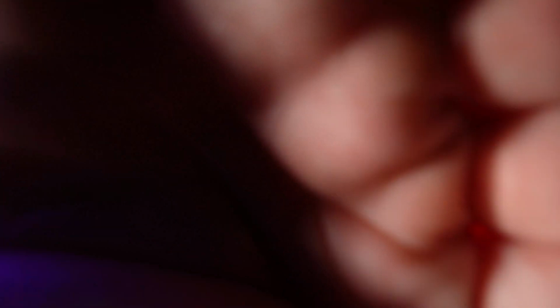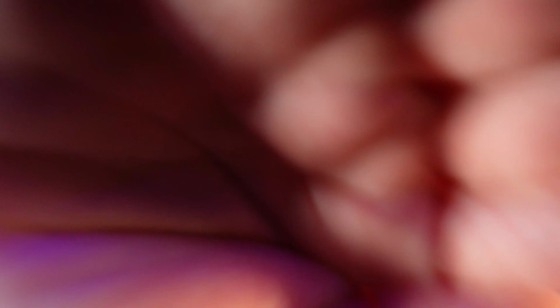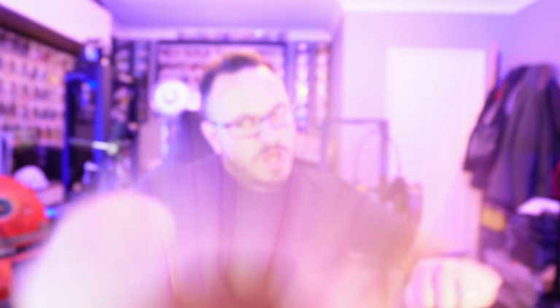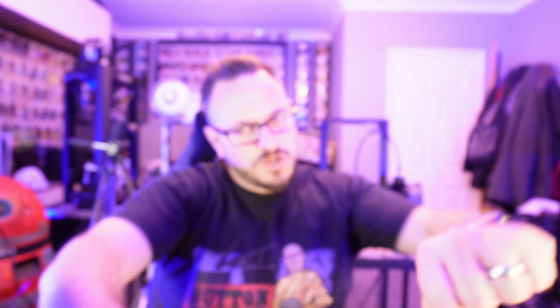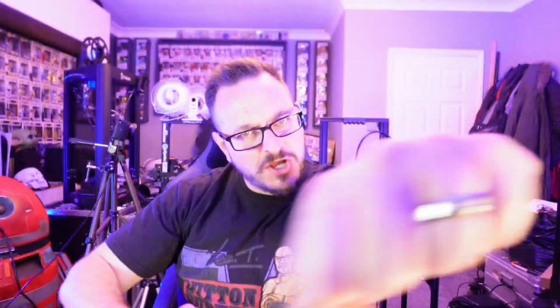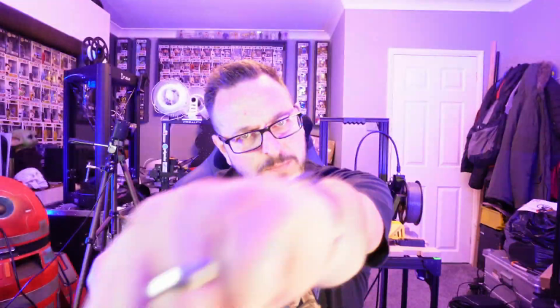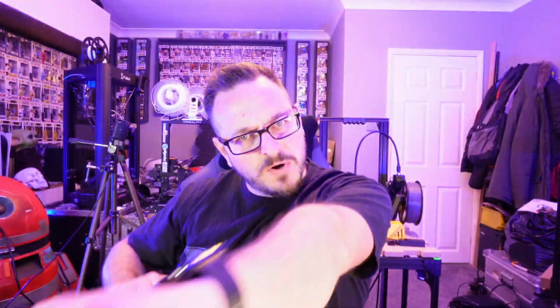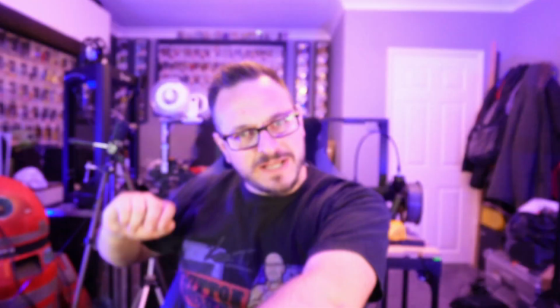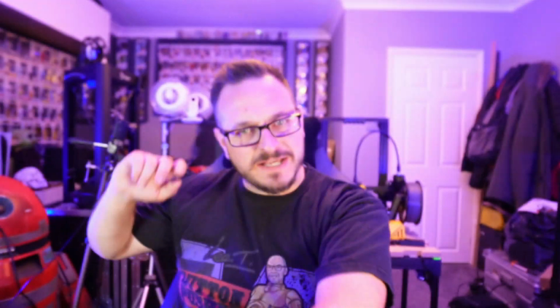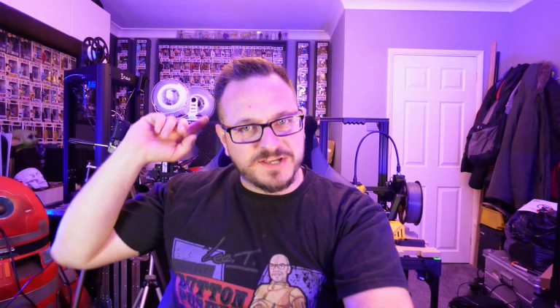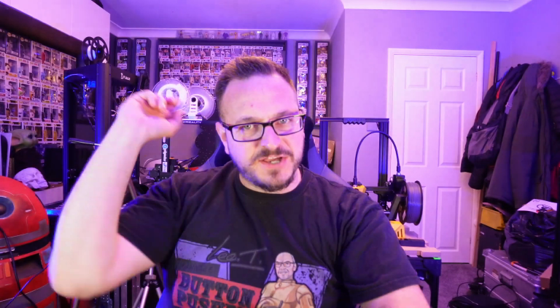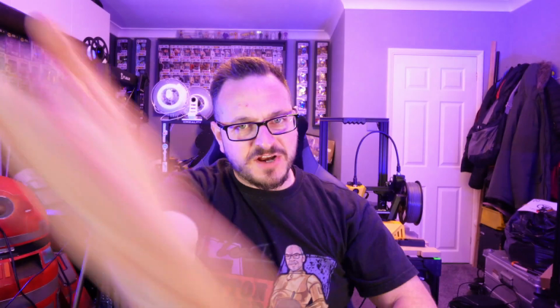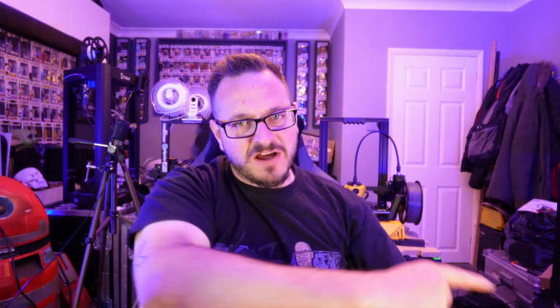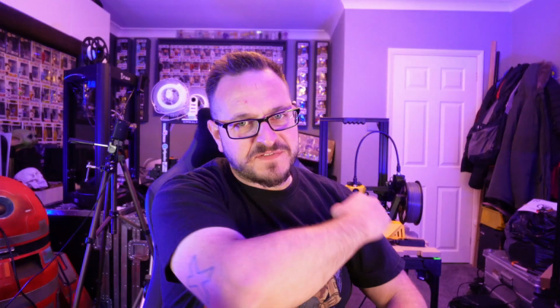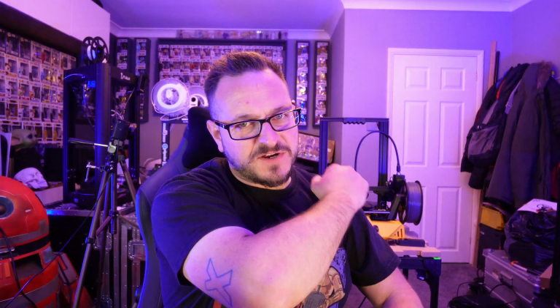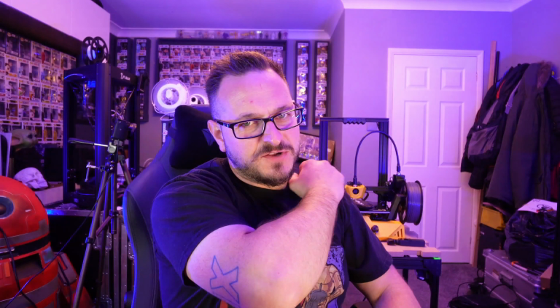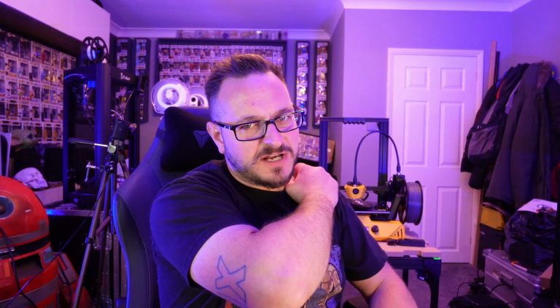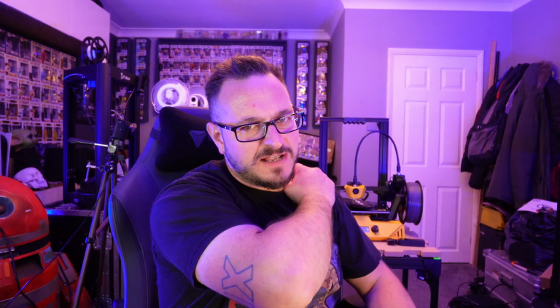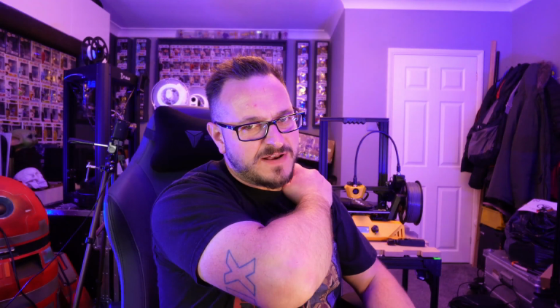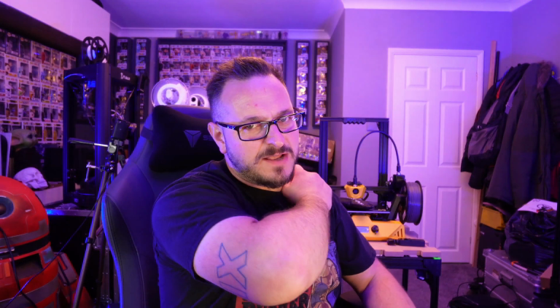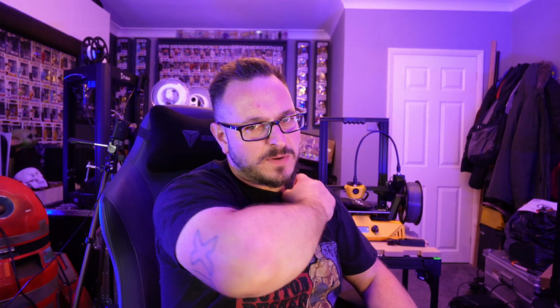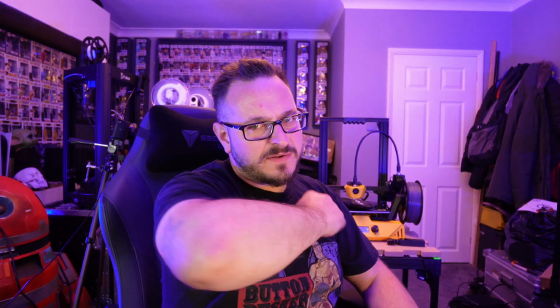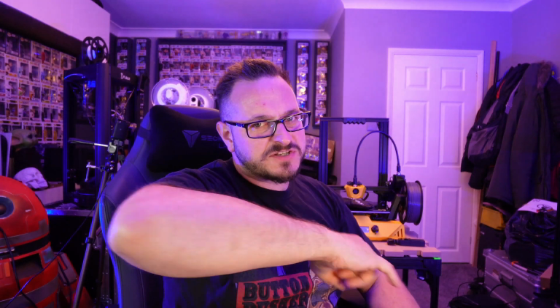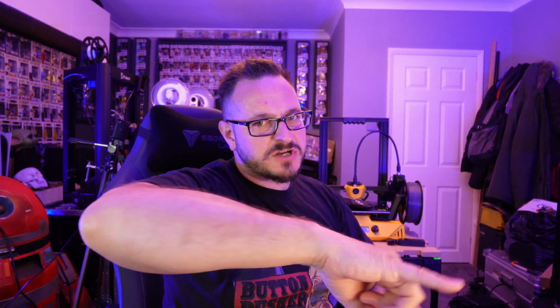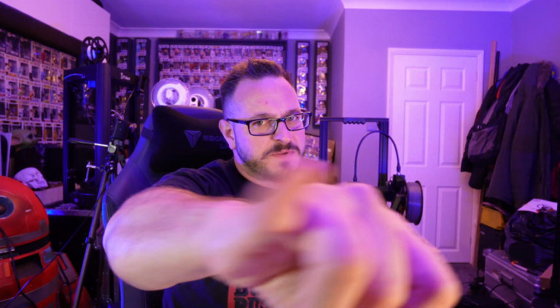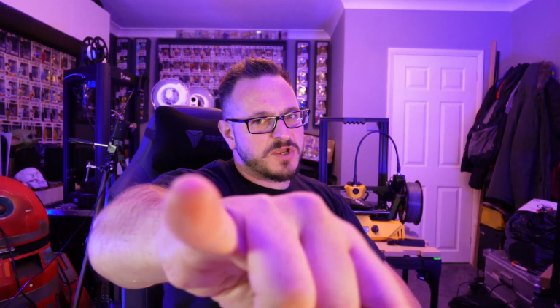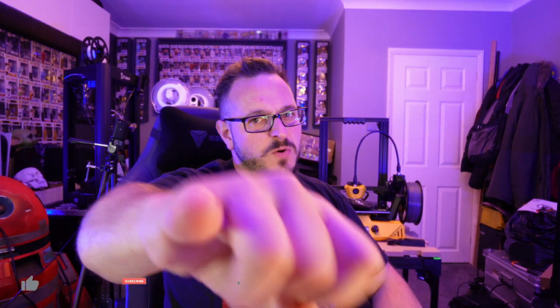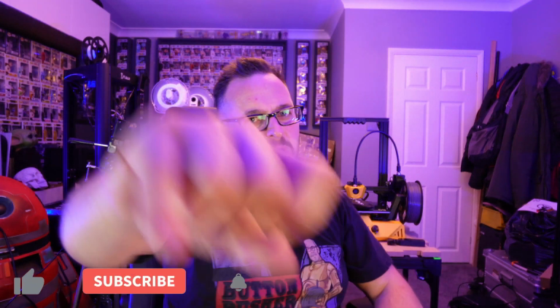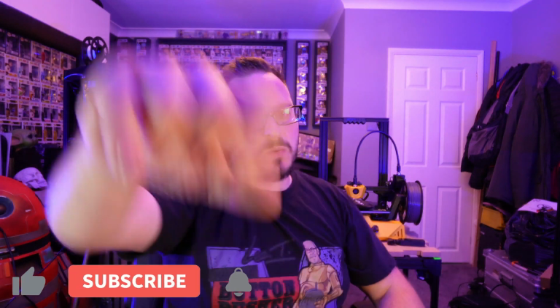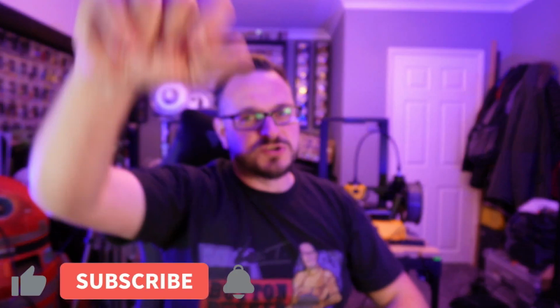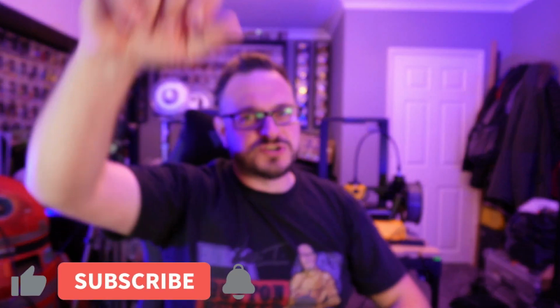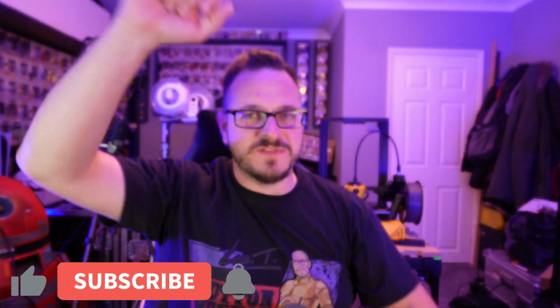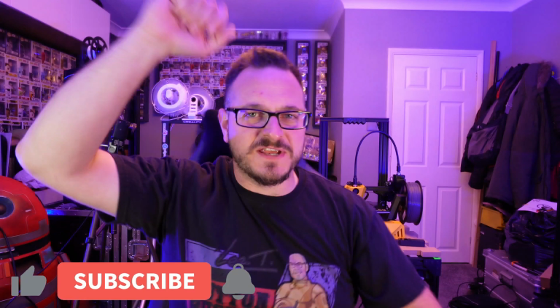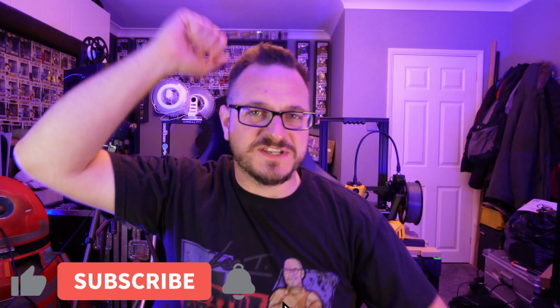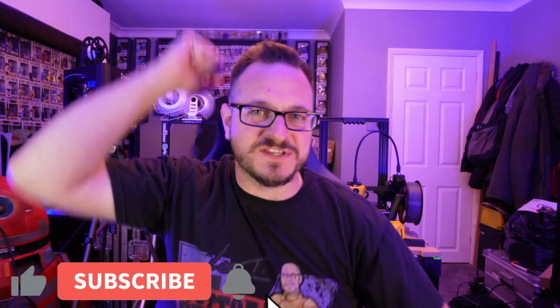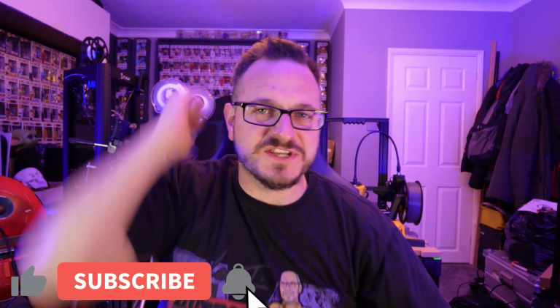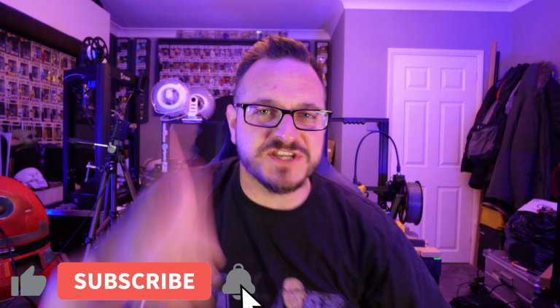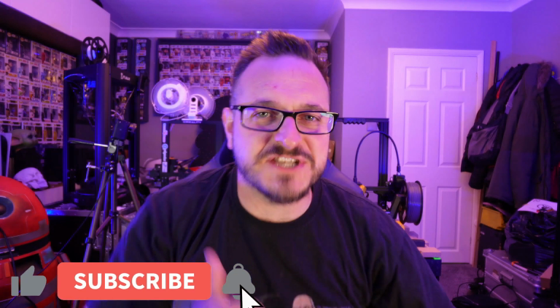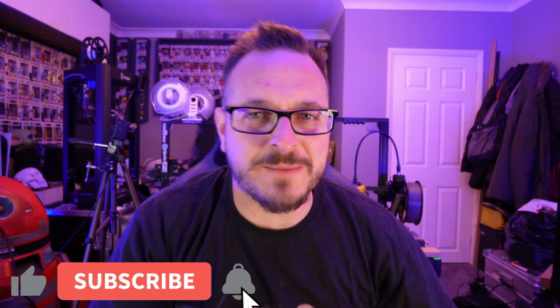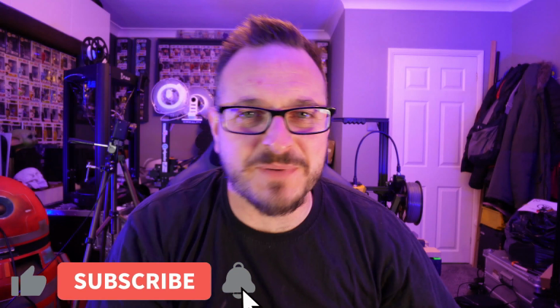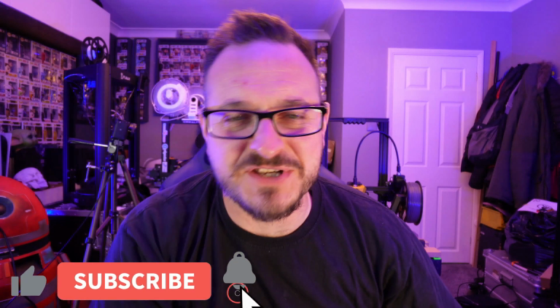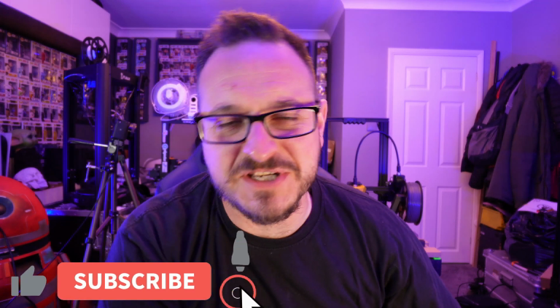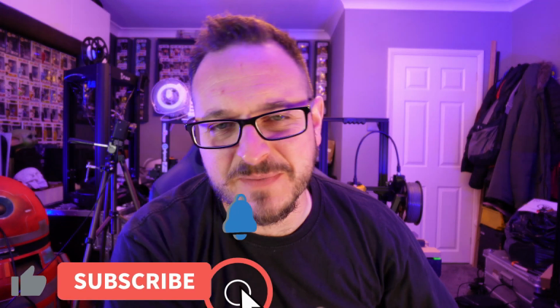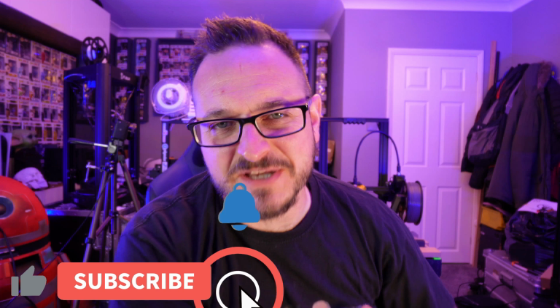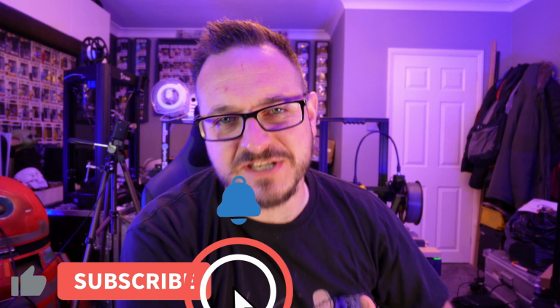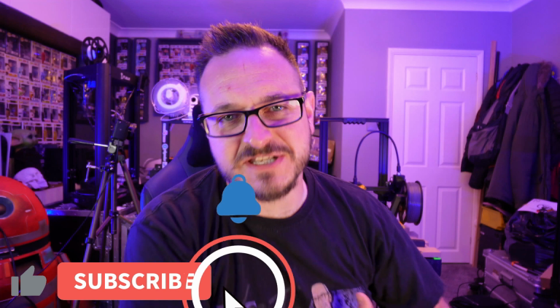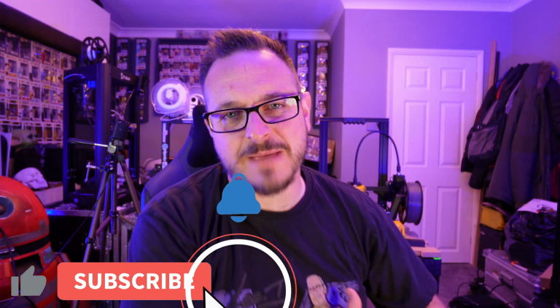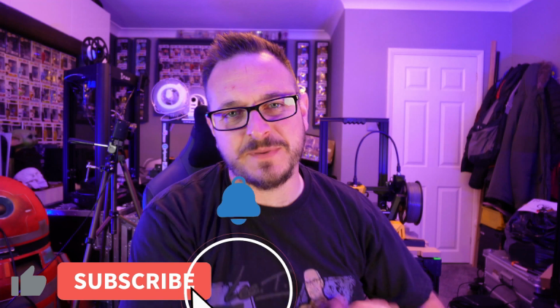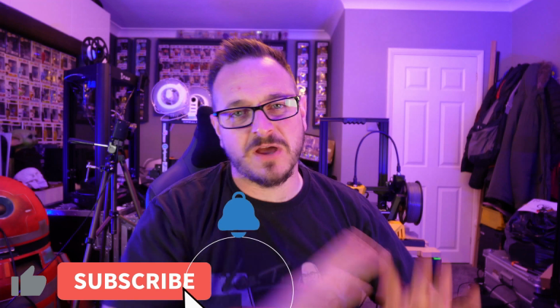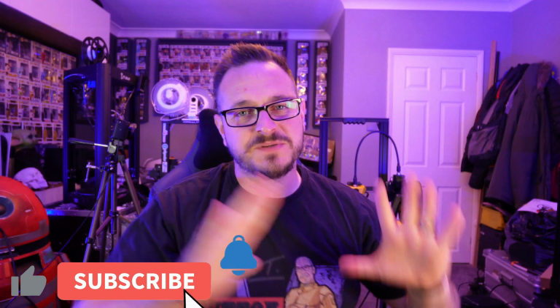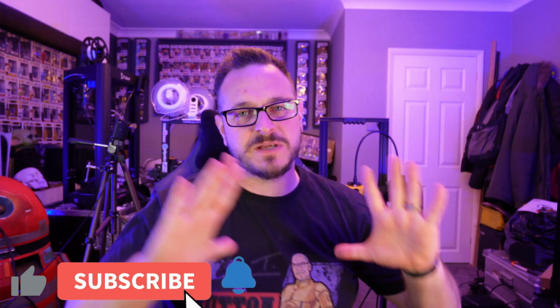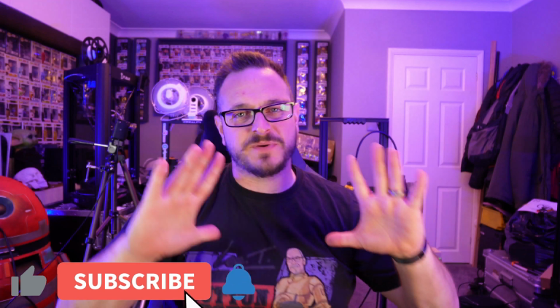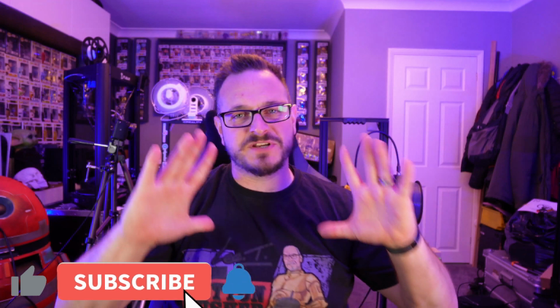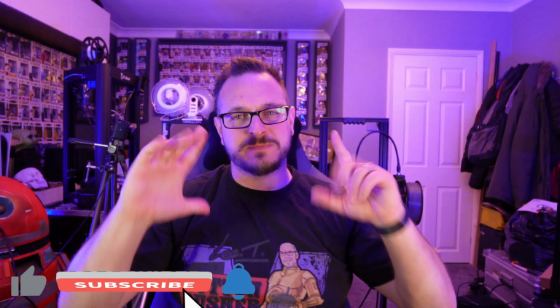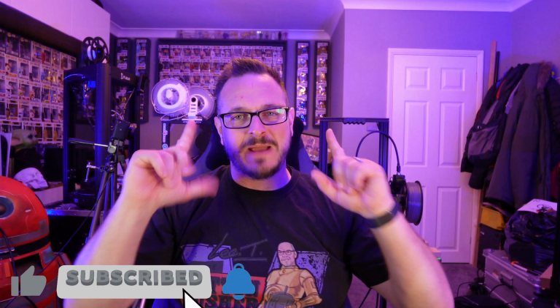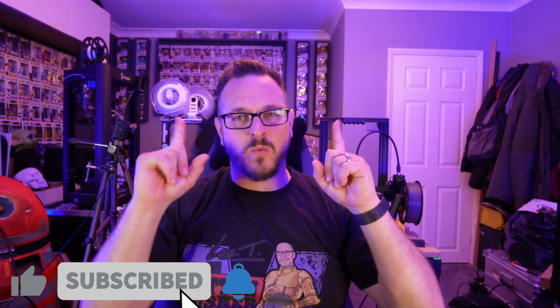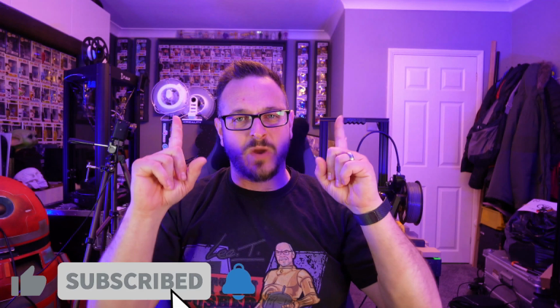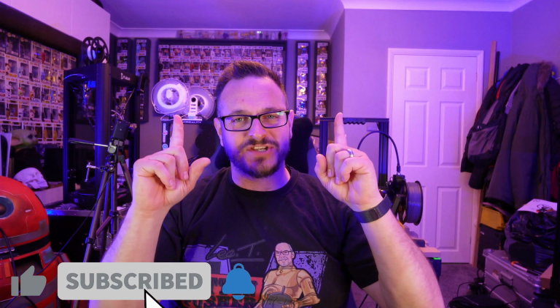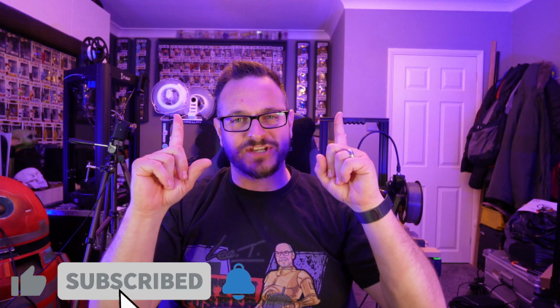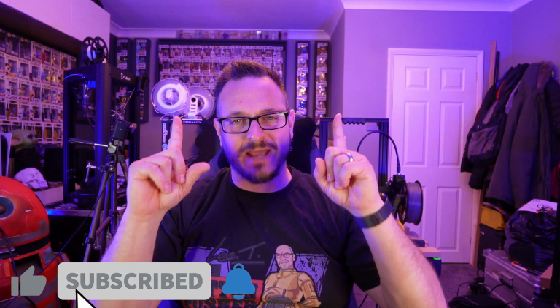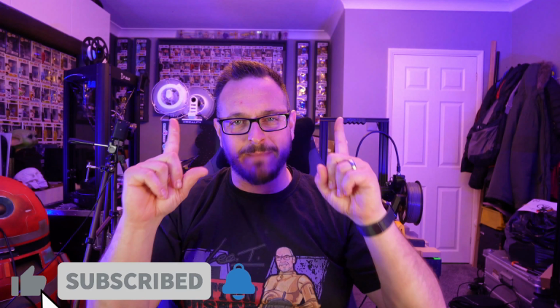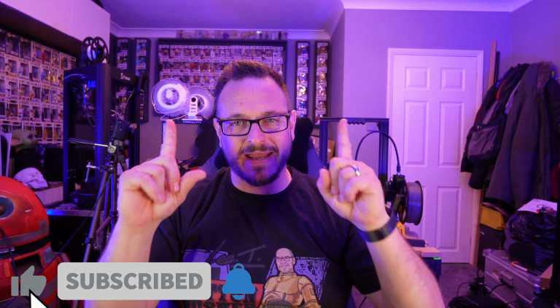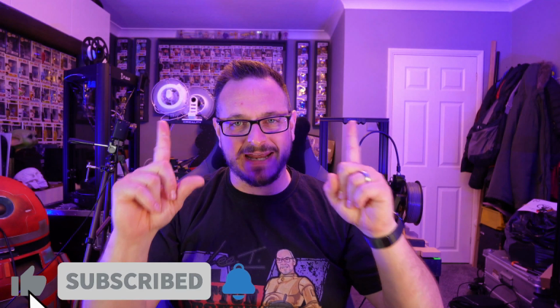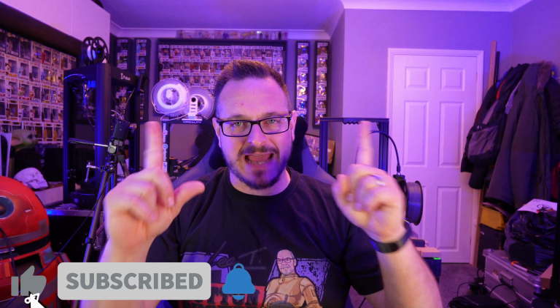Good morning, good afternoon, good evening, whatever time you are watching this. This is Sam Prentice making things happen. I'm Sam Prentice back once again making it happen.